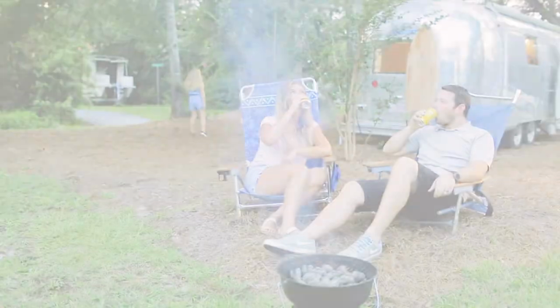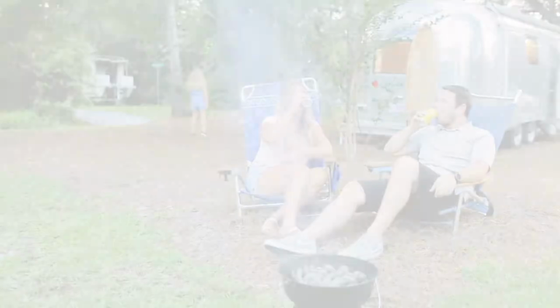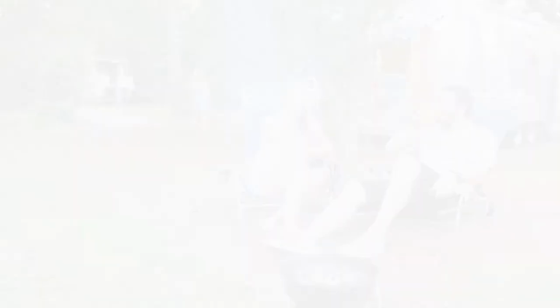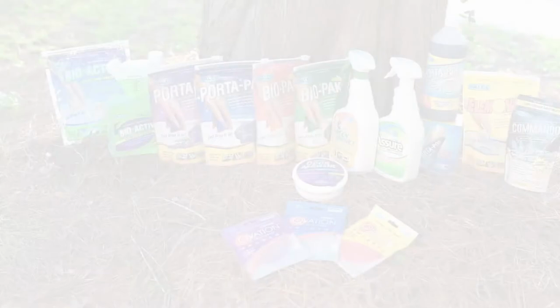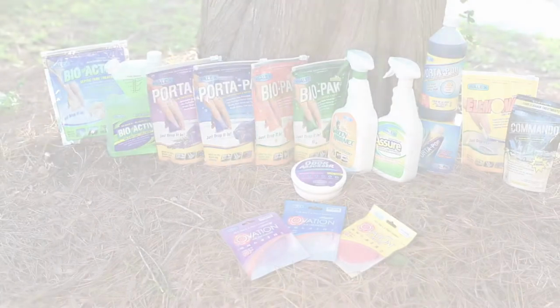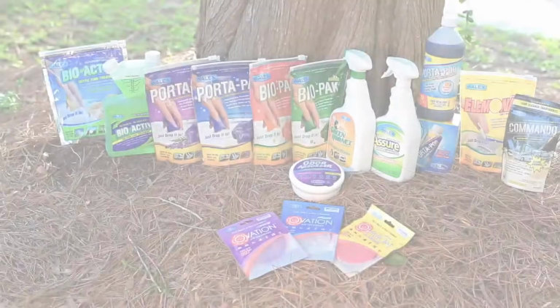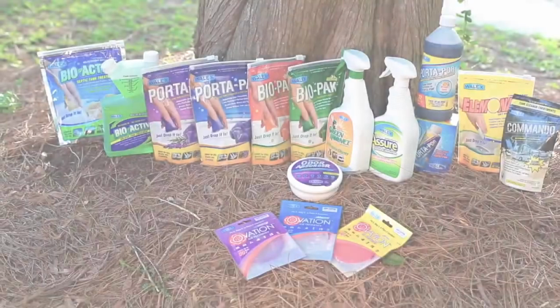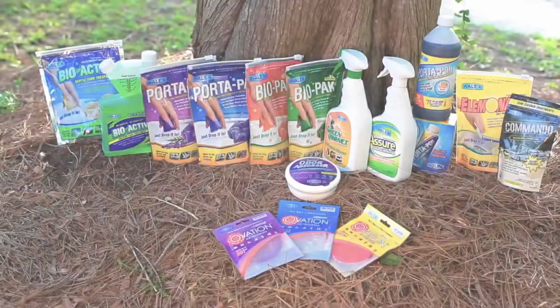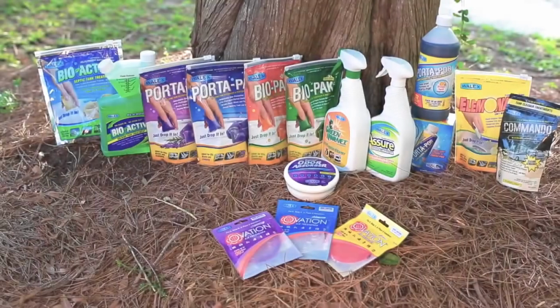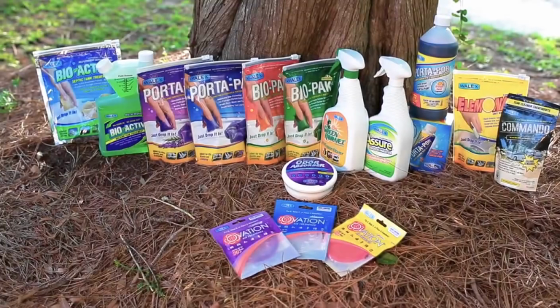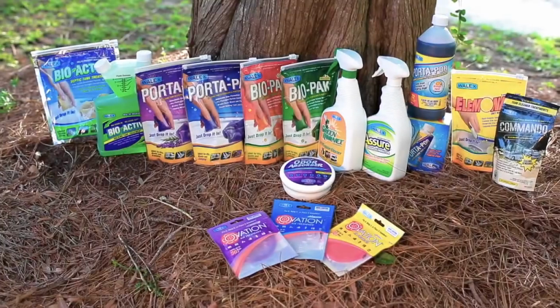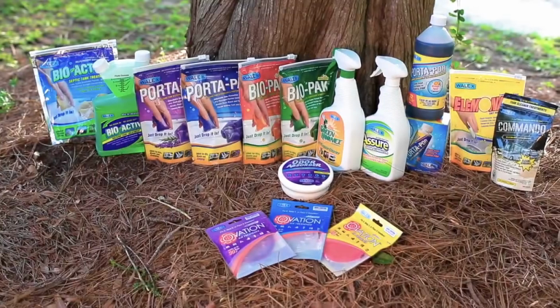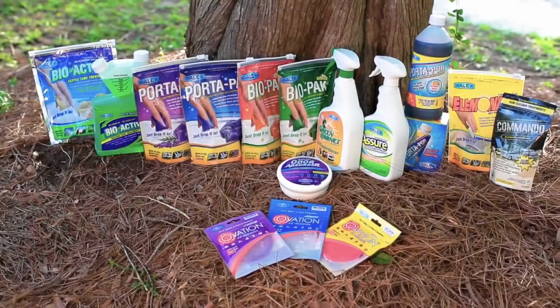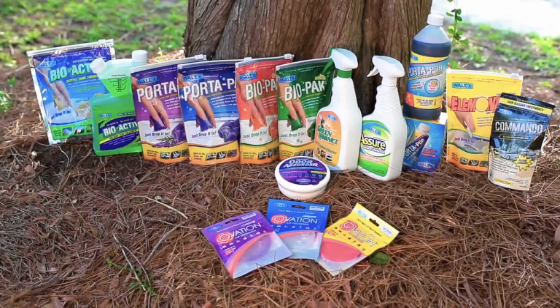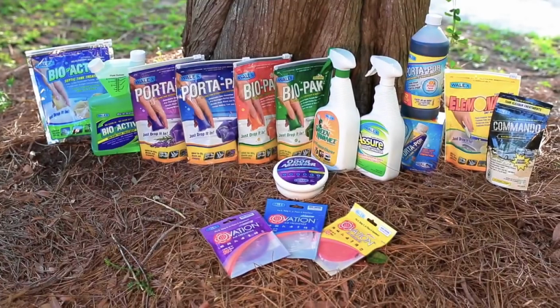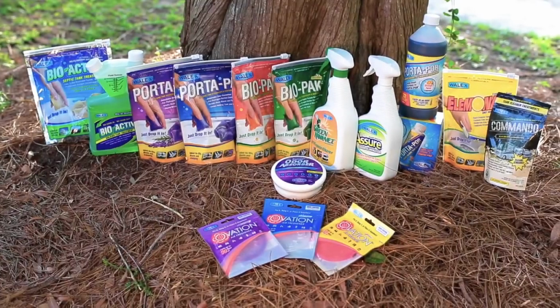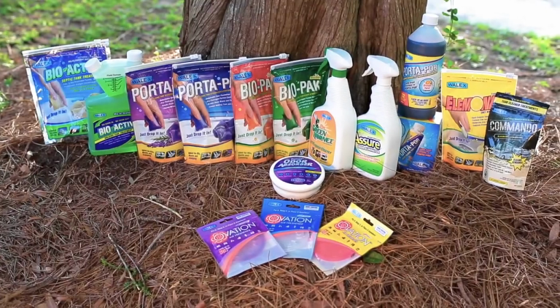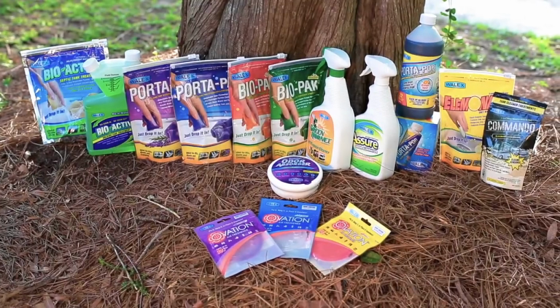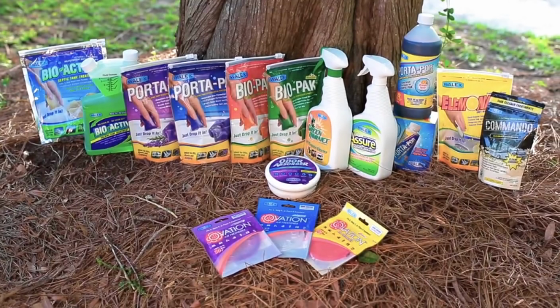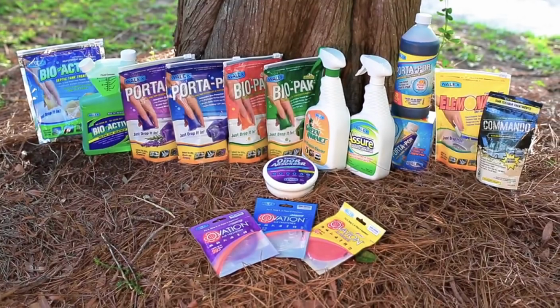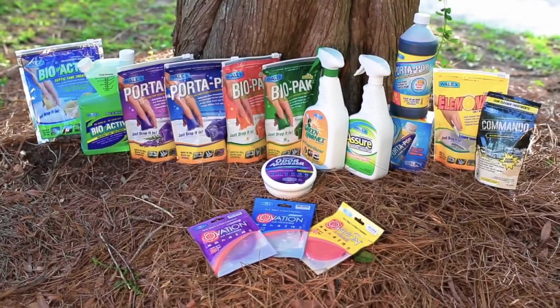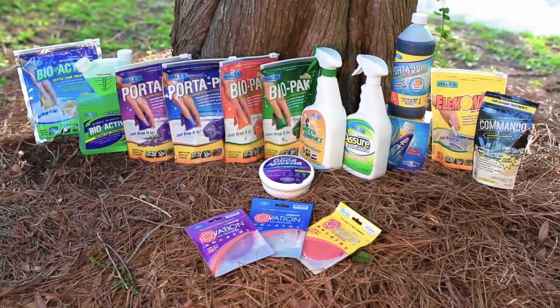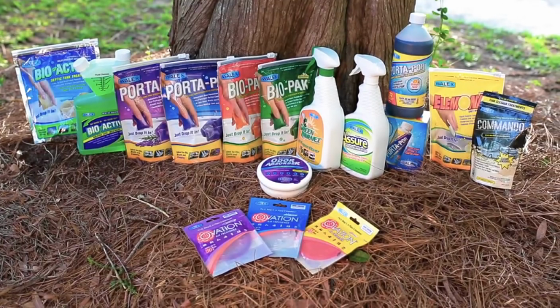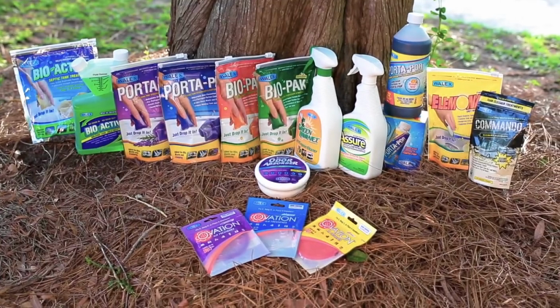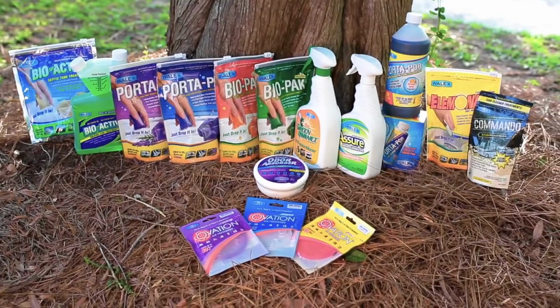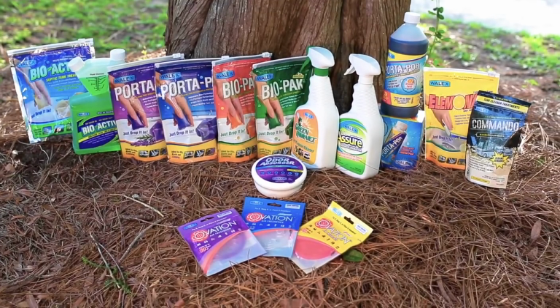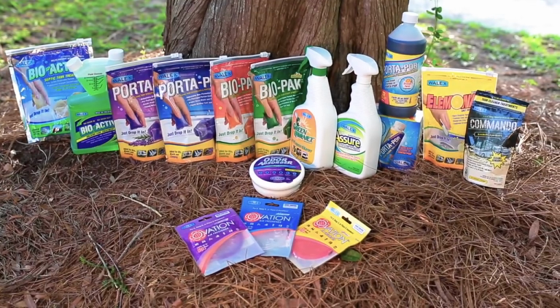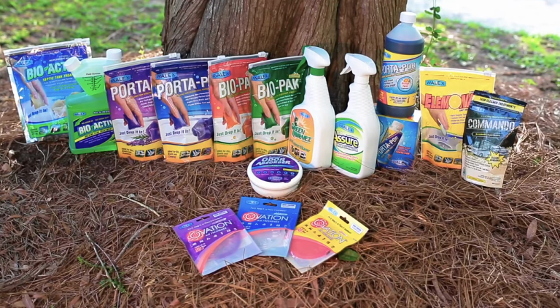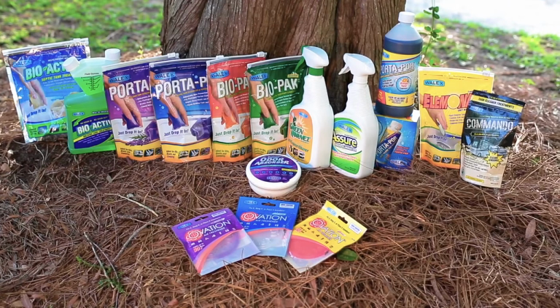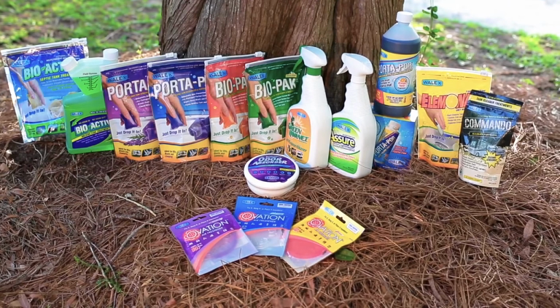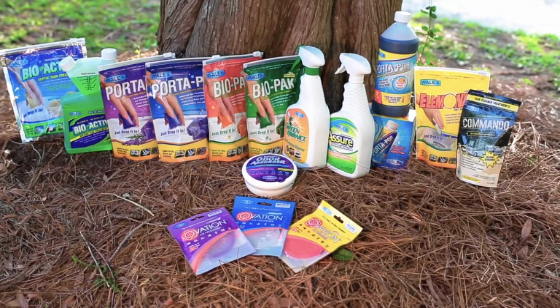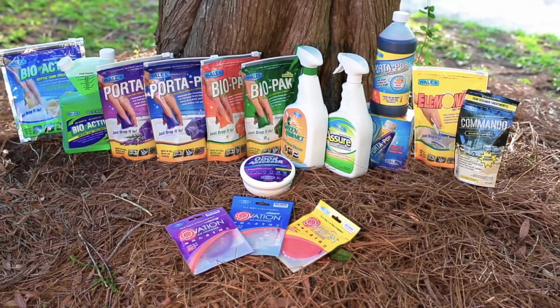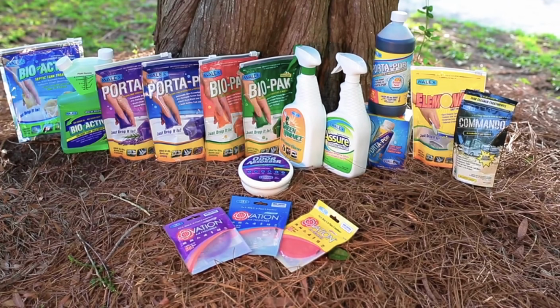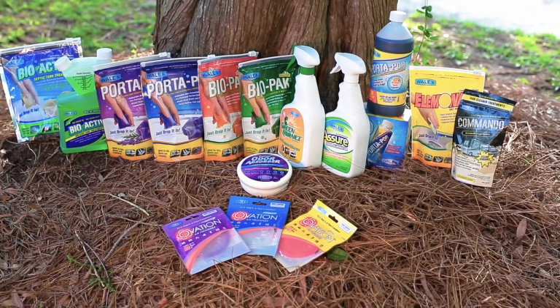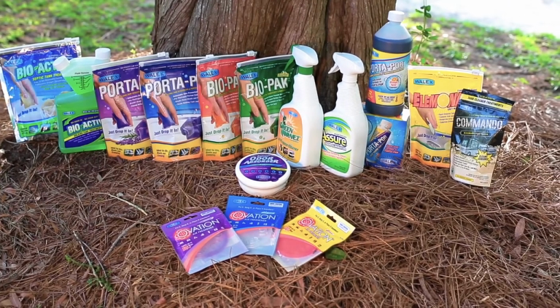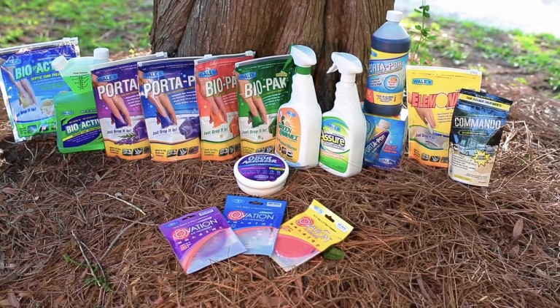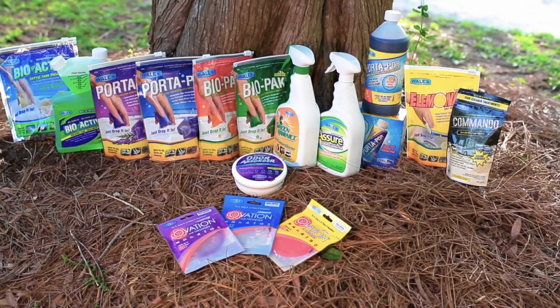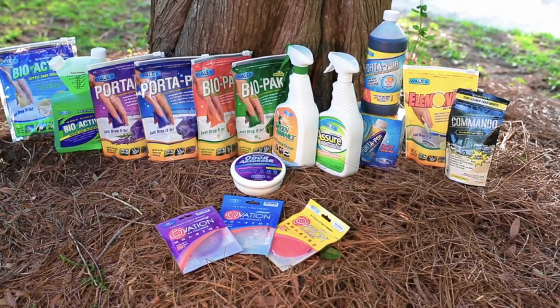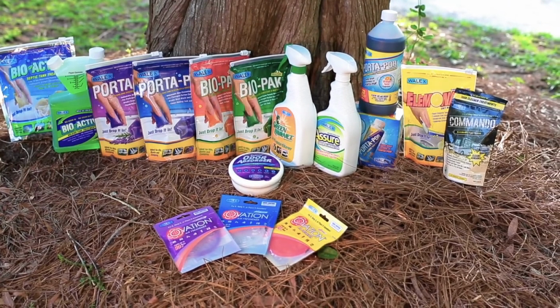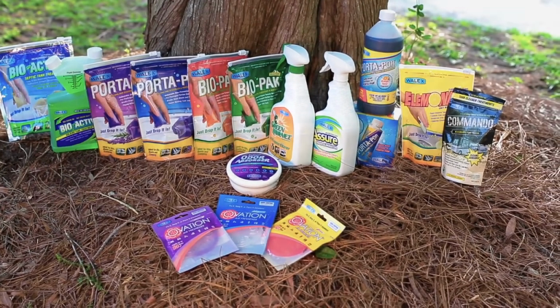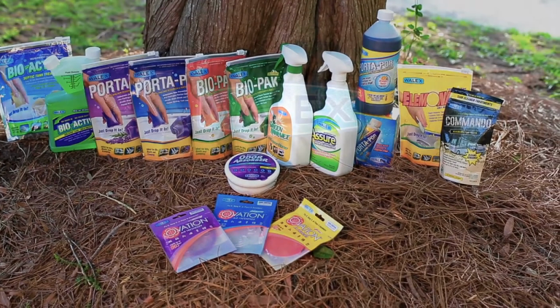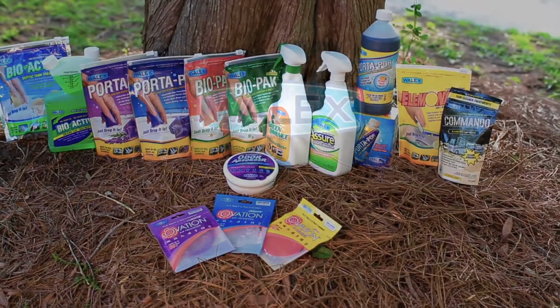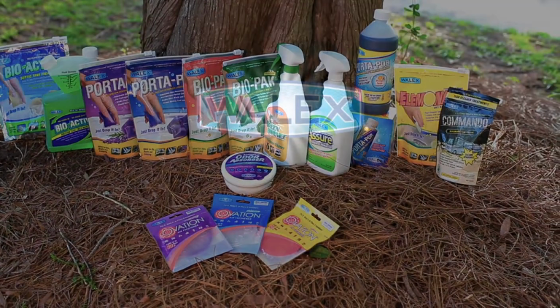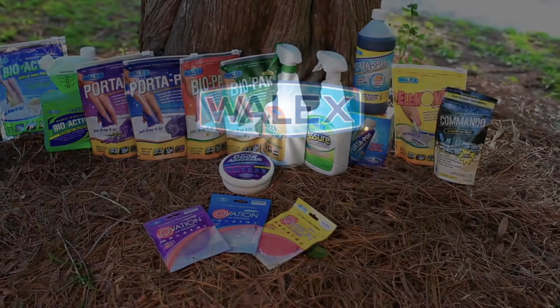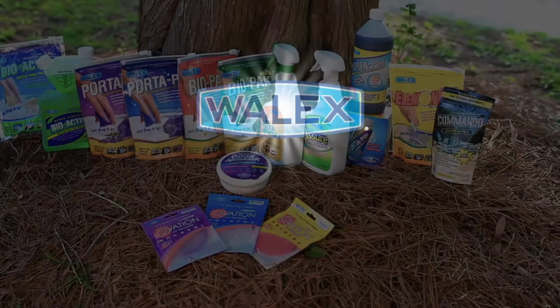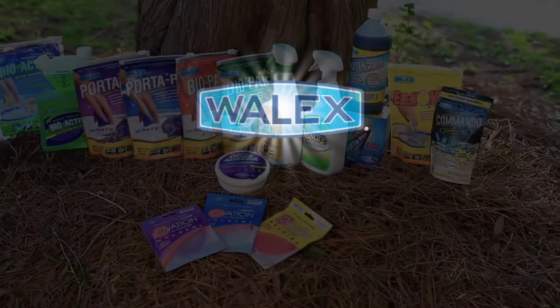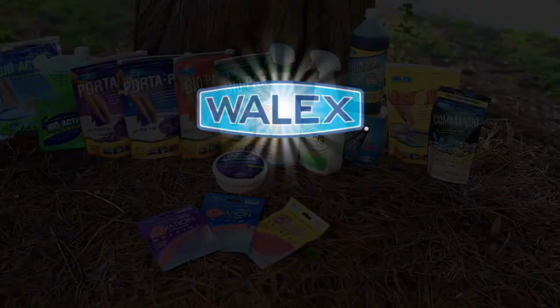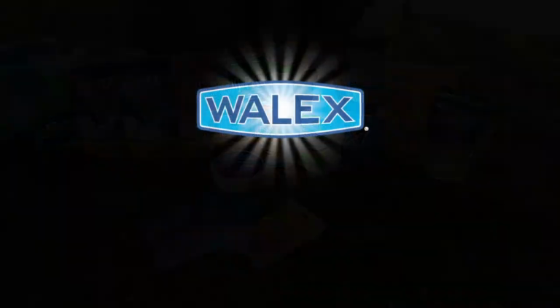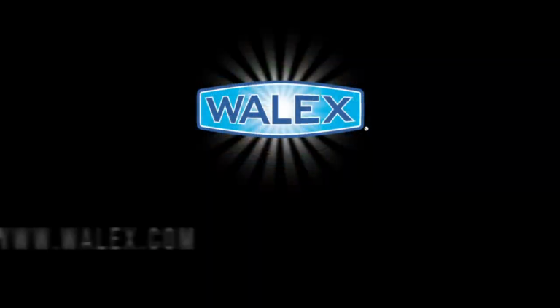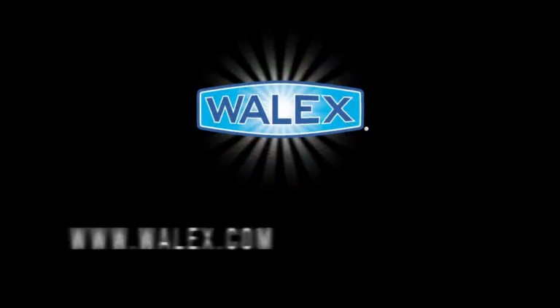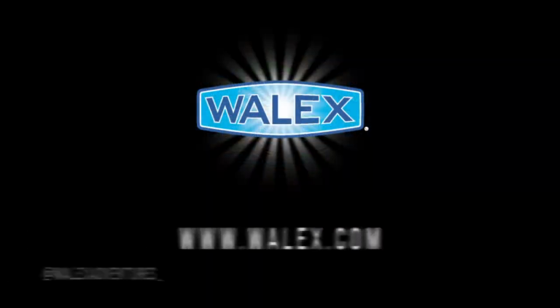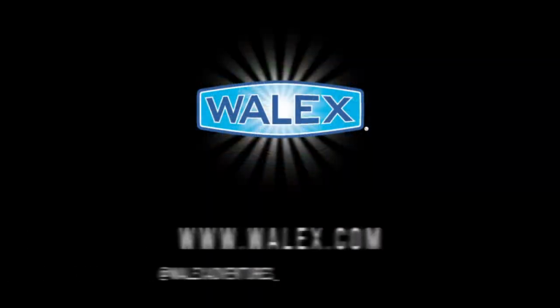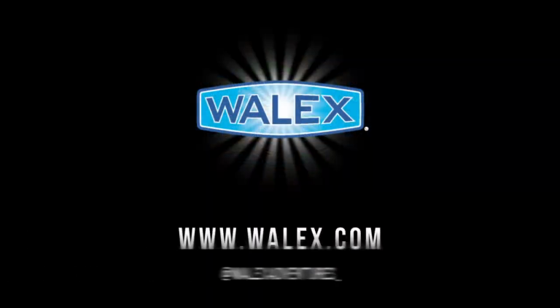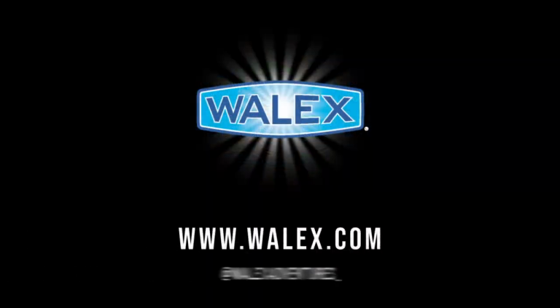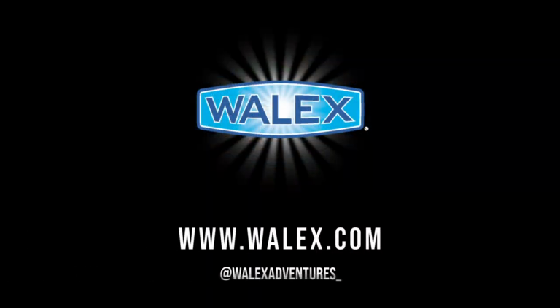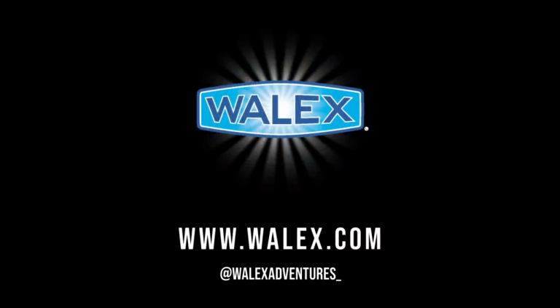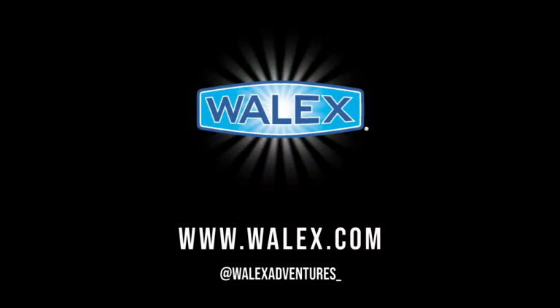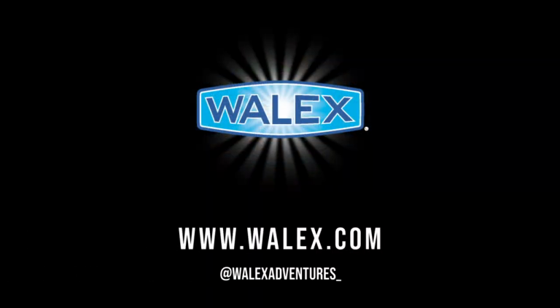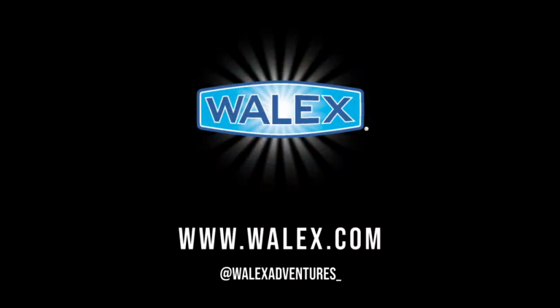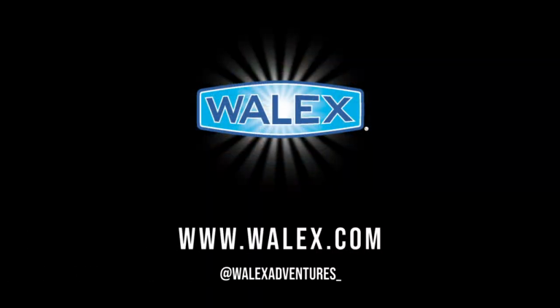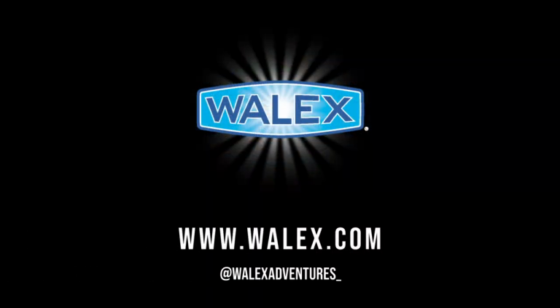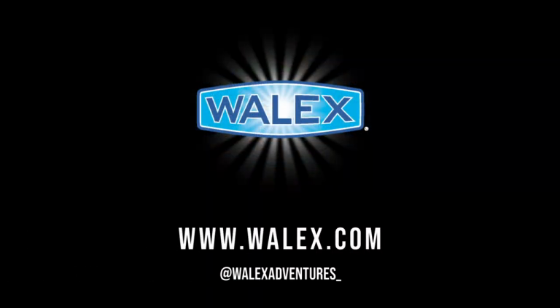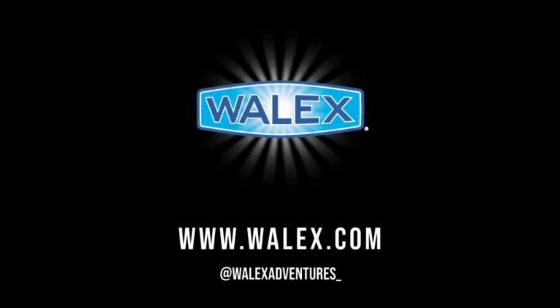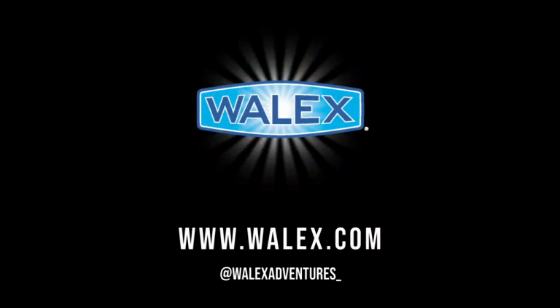For more information on Biopack or any of the WALX RV sanitation products, check out our website or follow us on Instagram. We'll see you next time on the WALX RV workbook program.